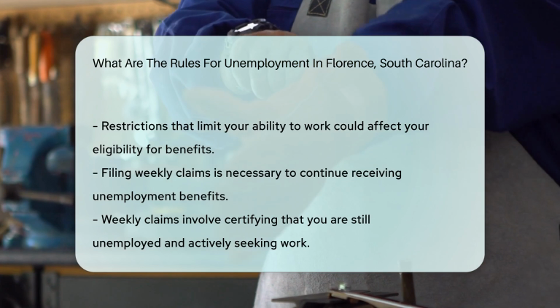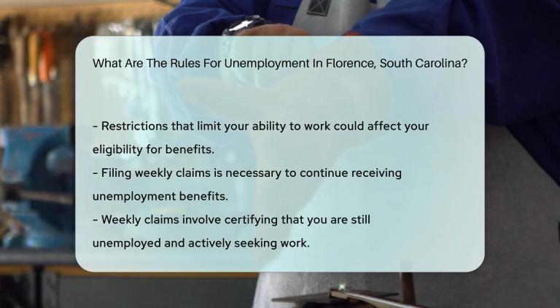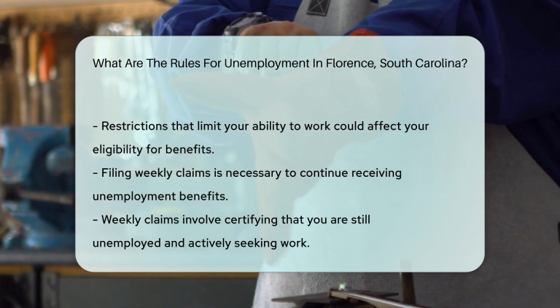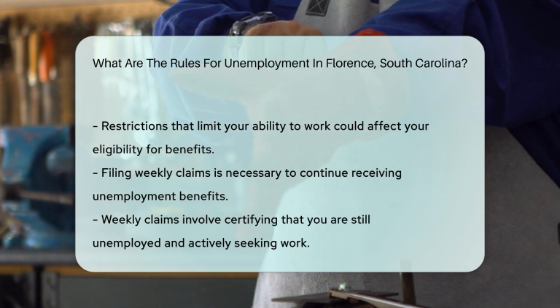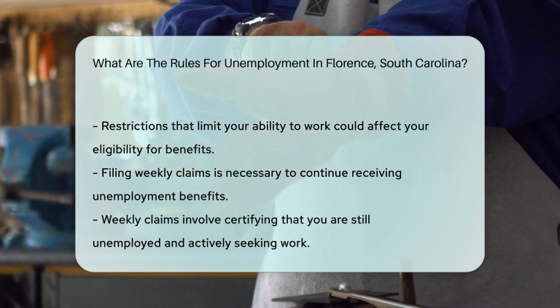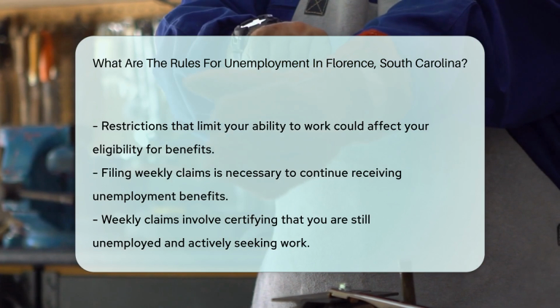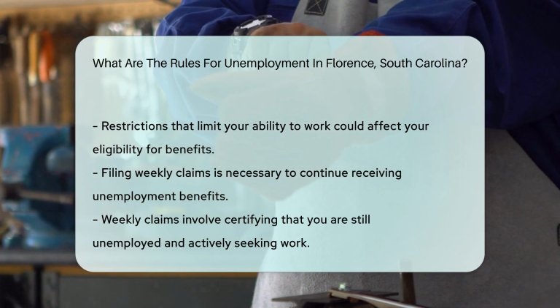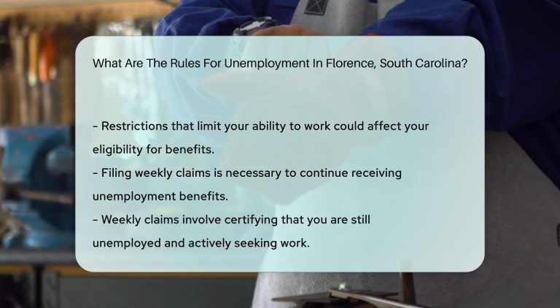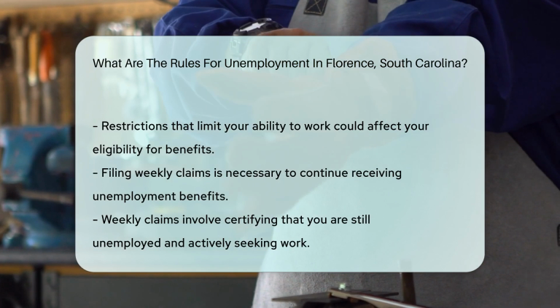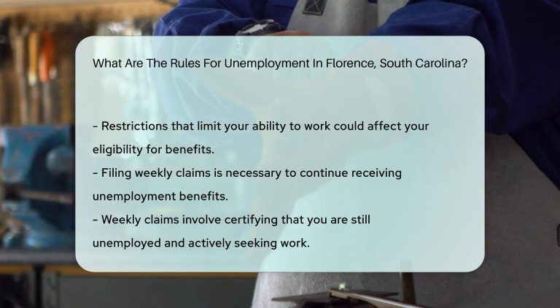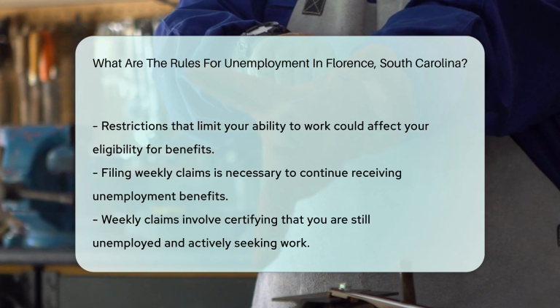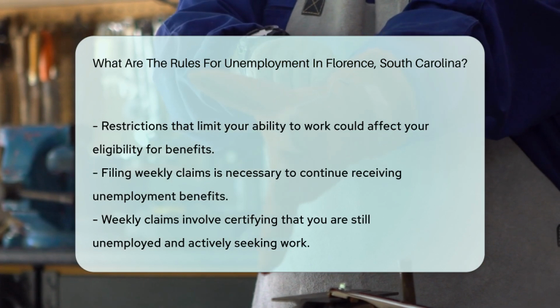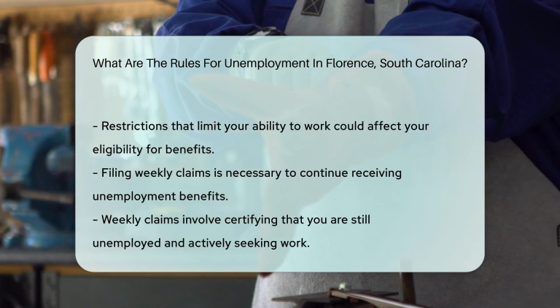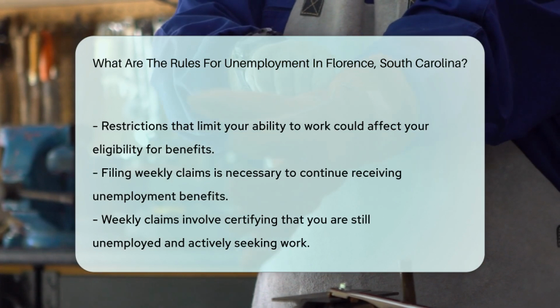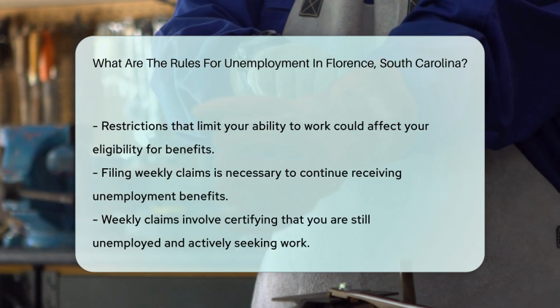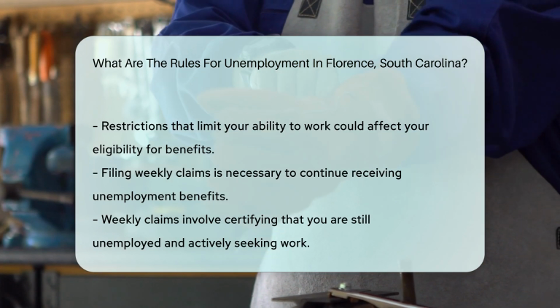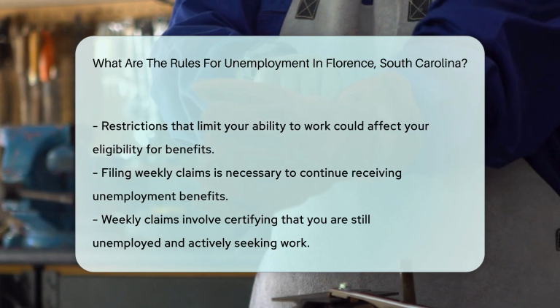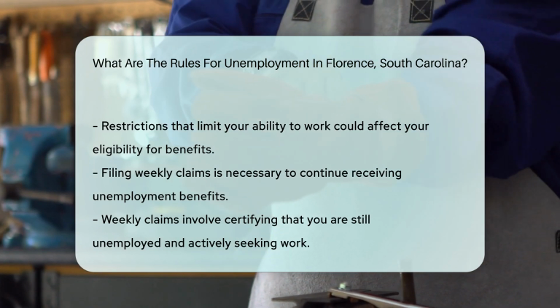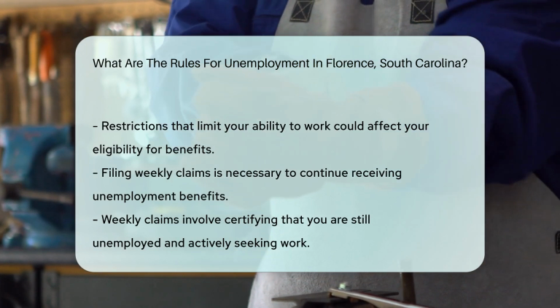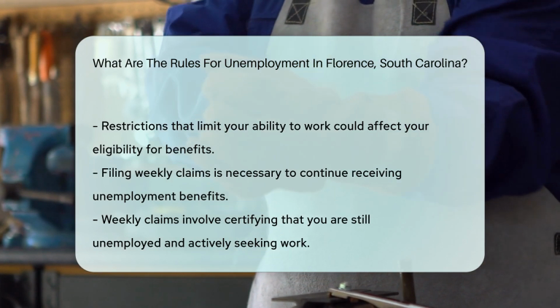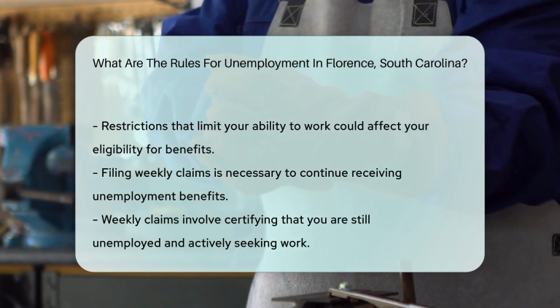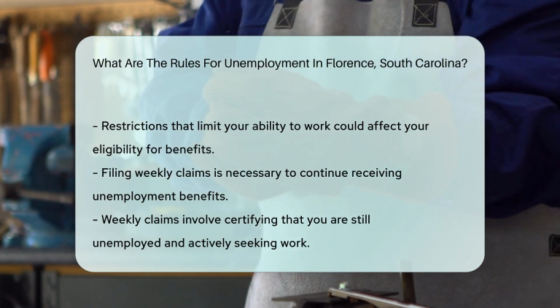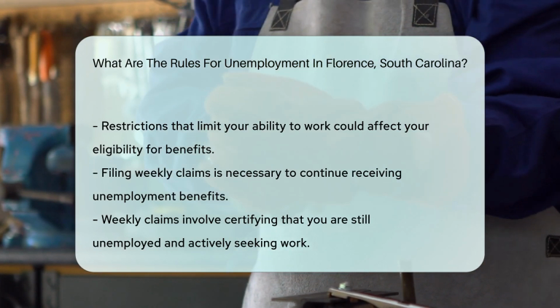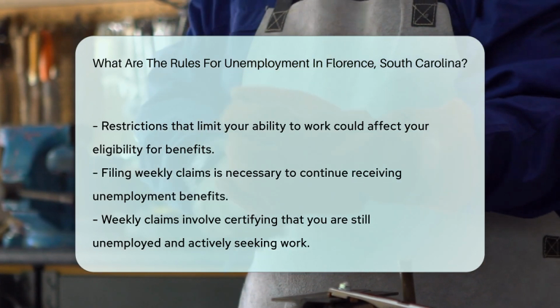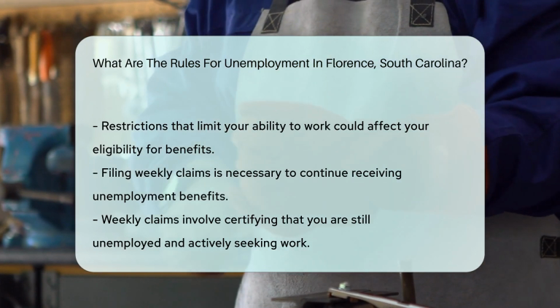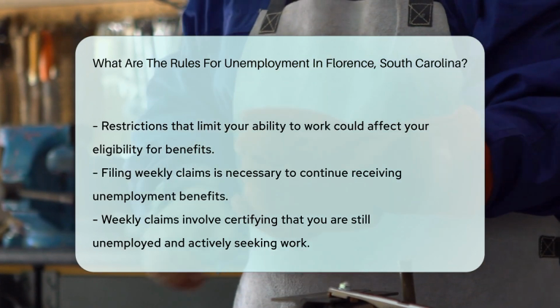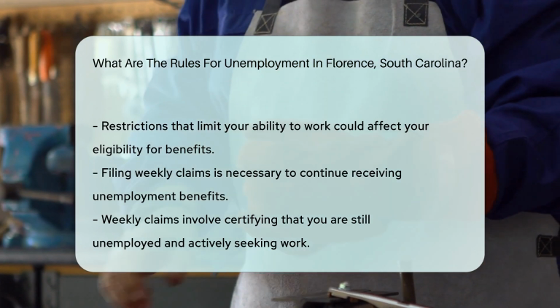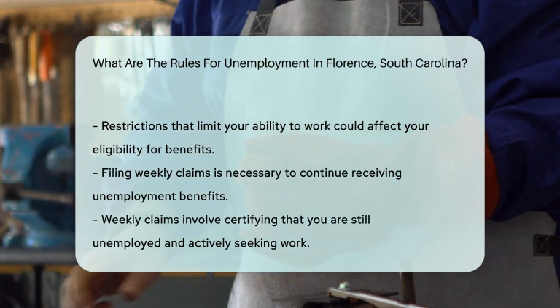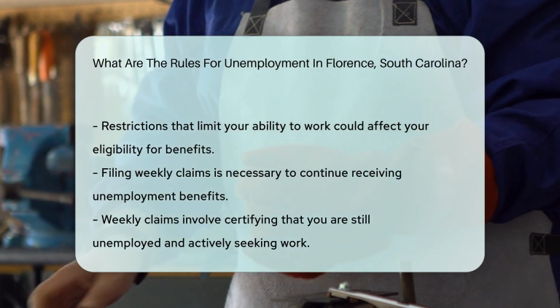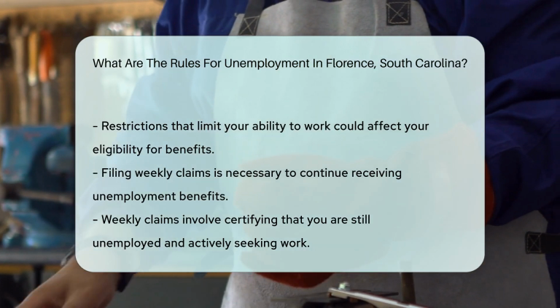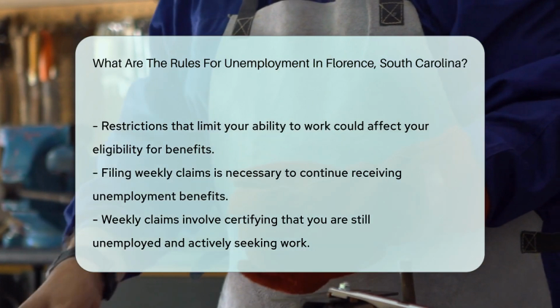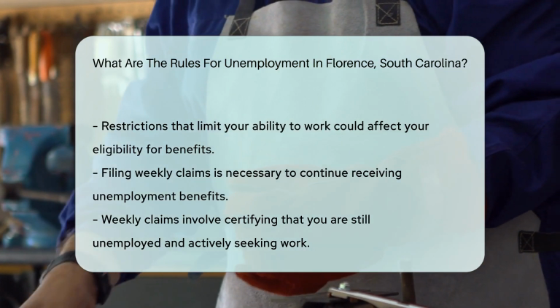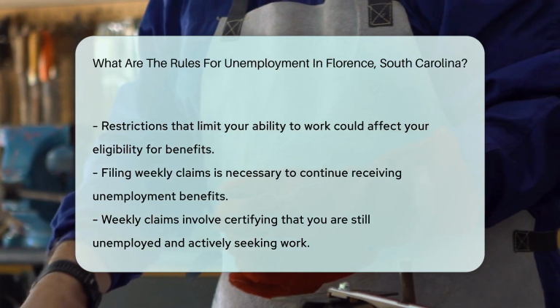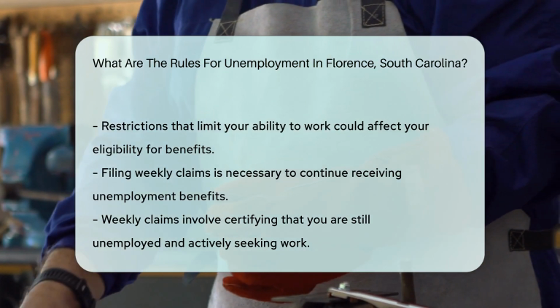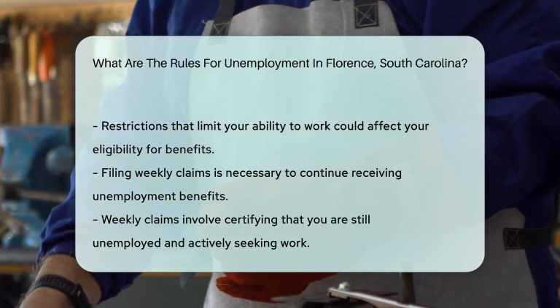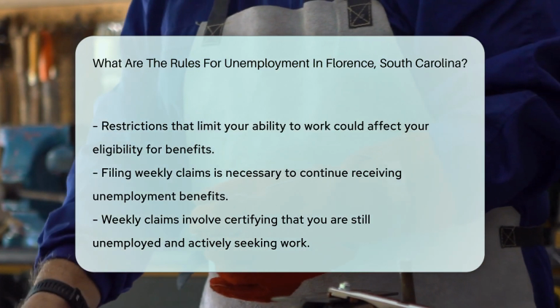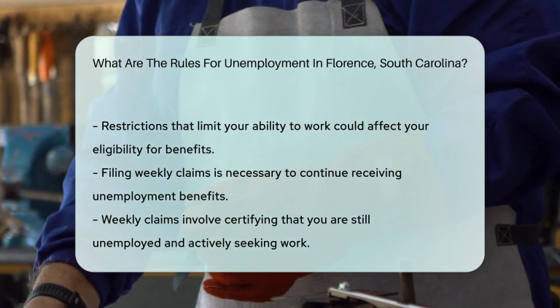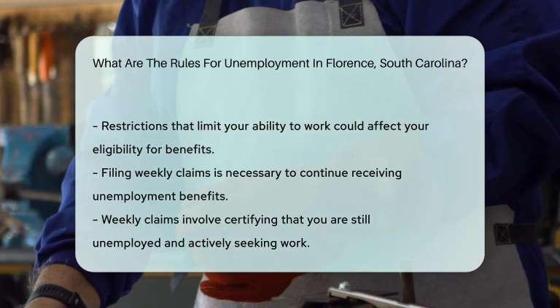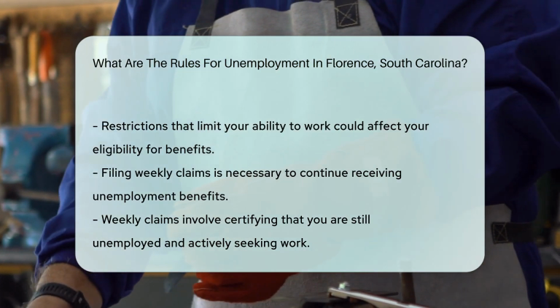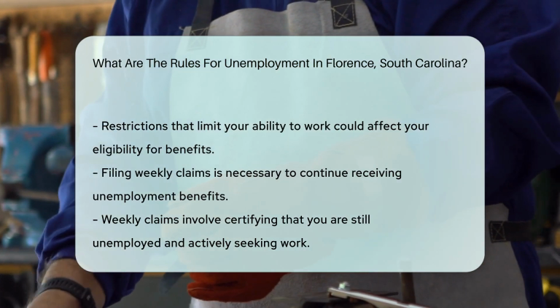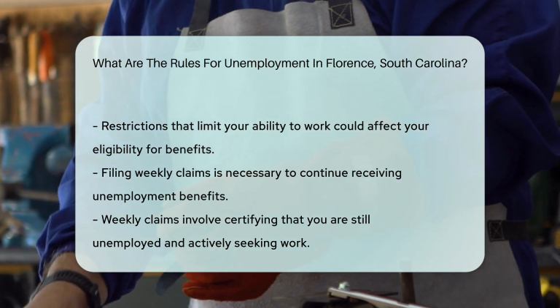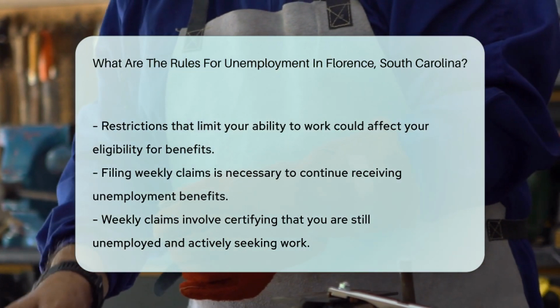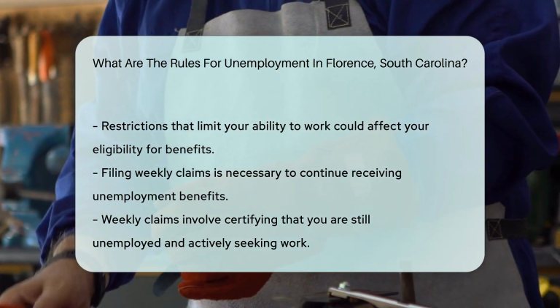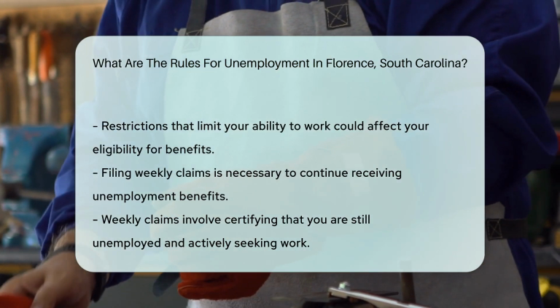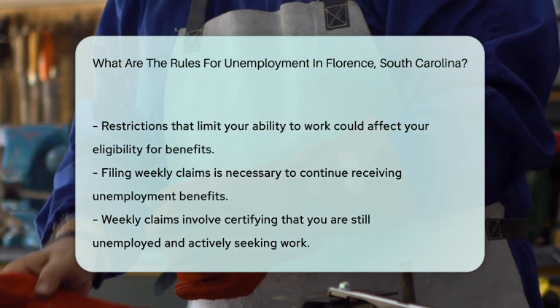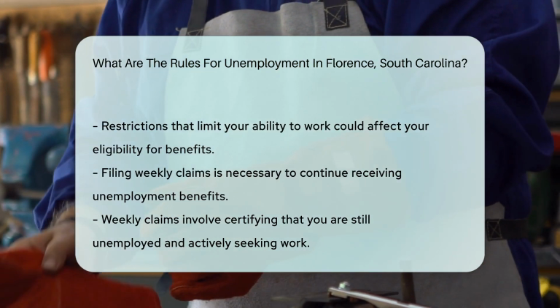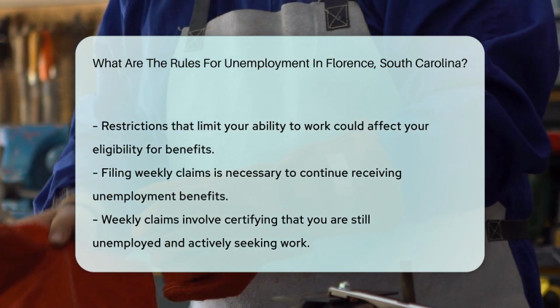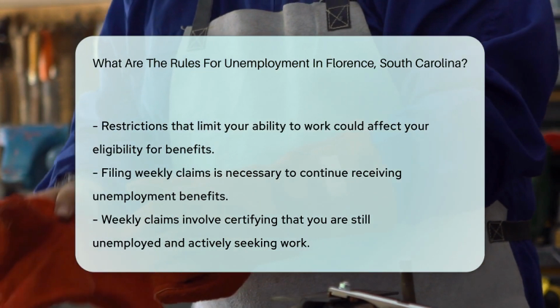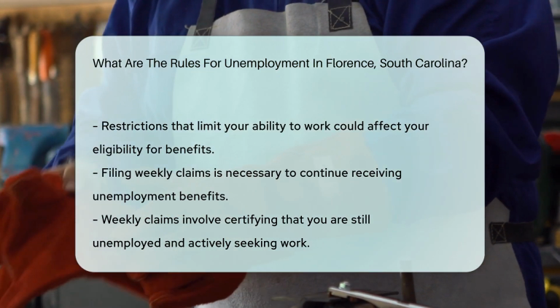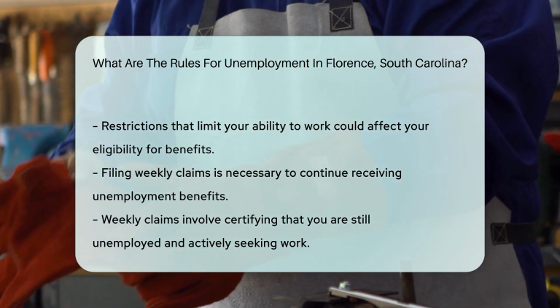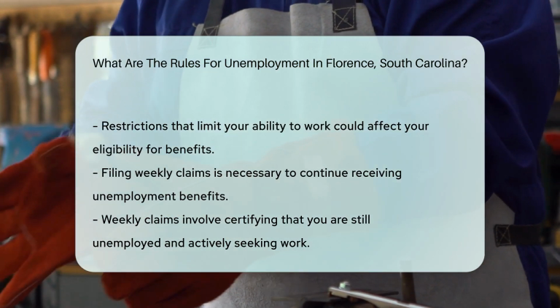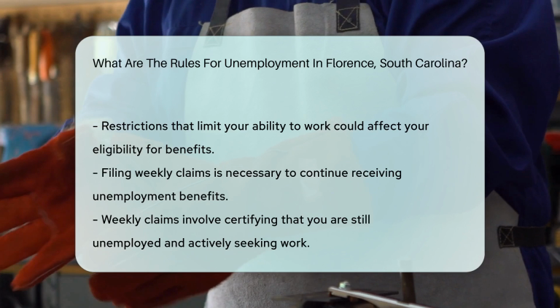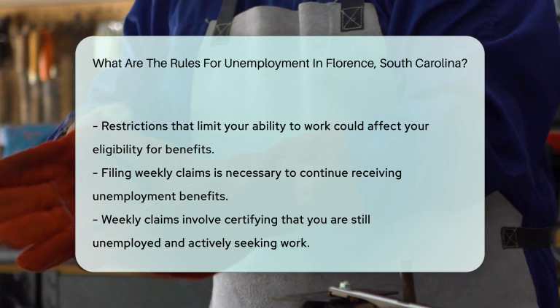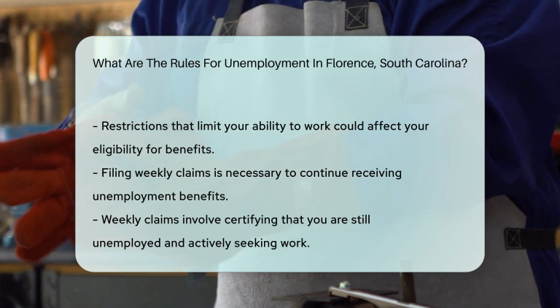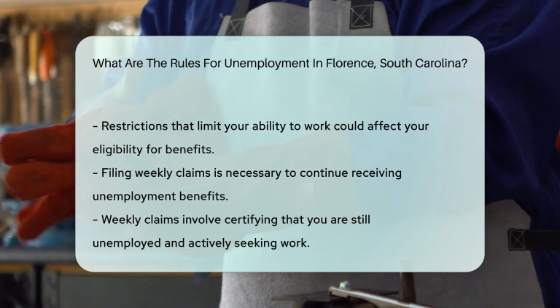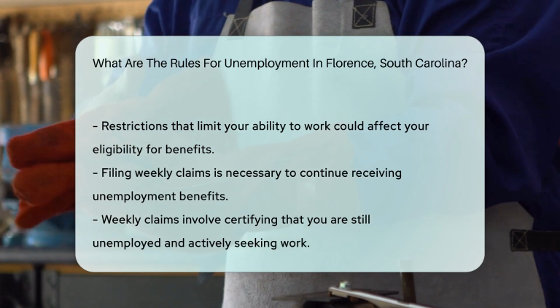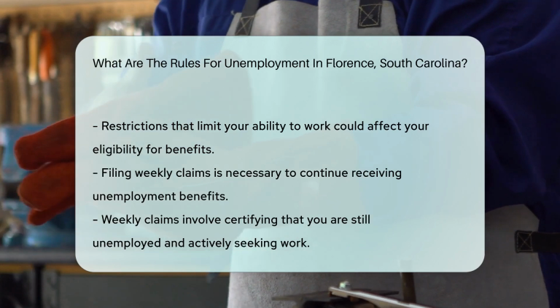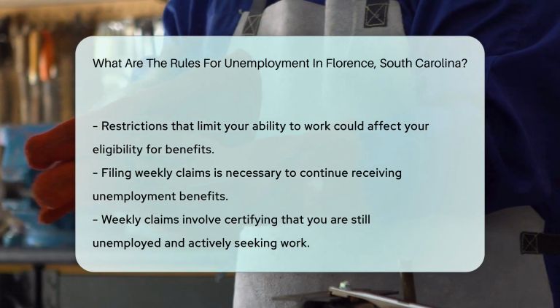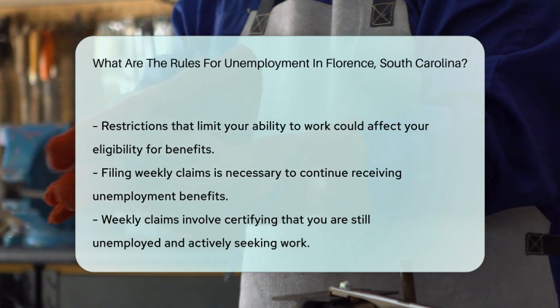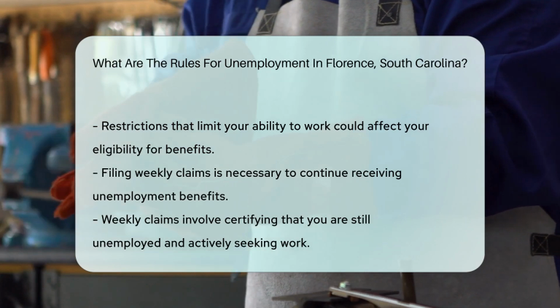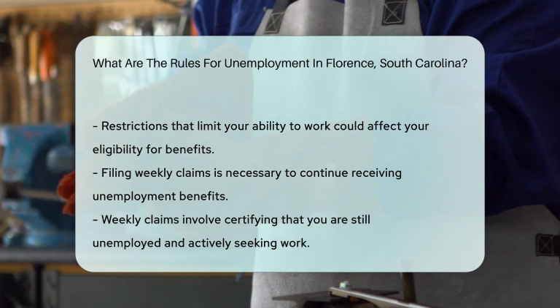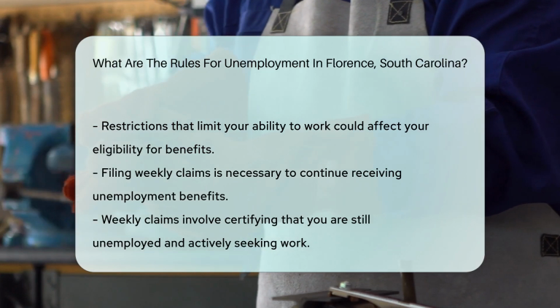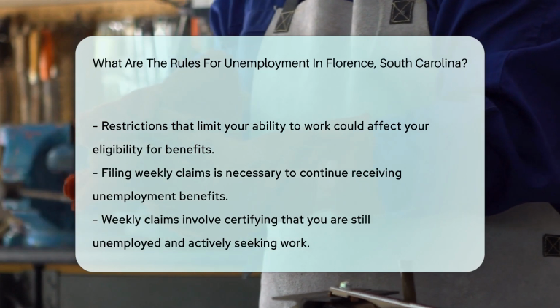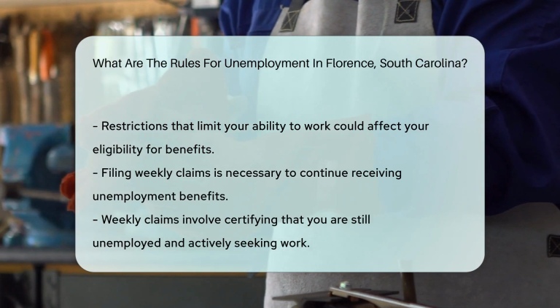And lastly, you must file weekly claims to continue receiving benefits. This involves certifying that you are still unemployed and actively seeking work.